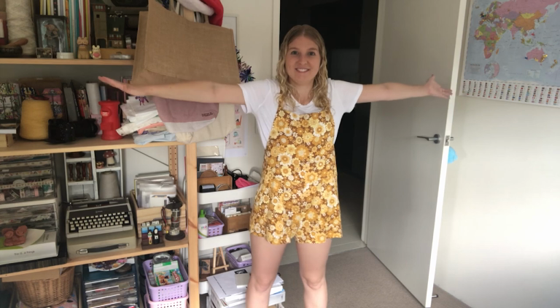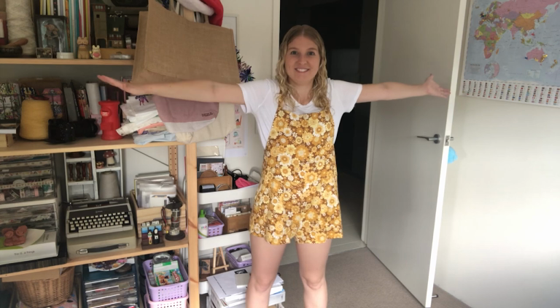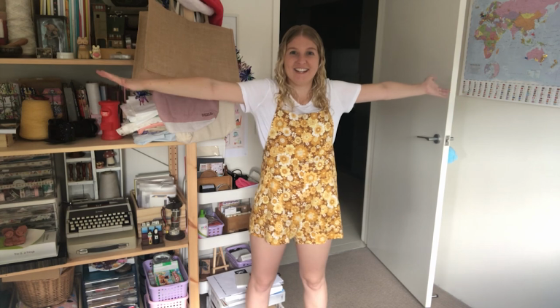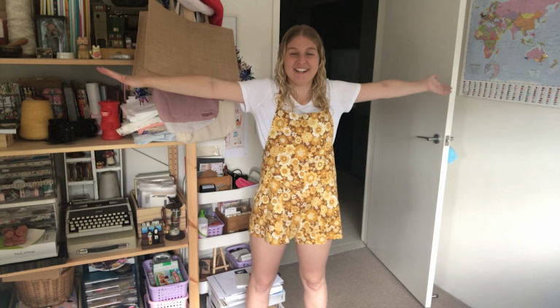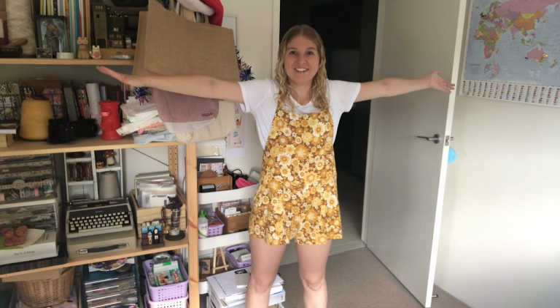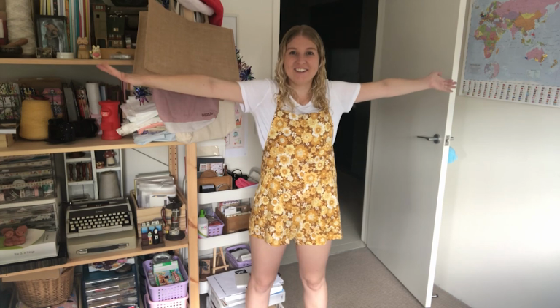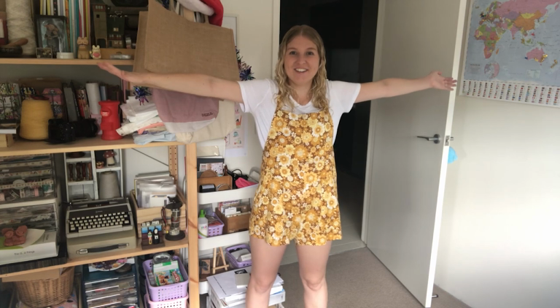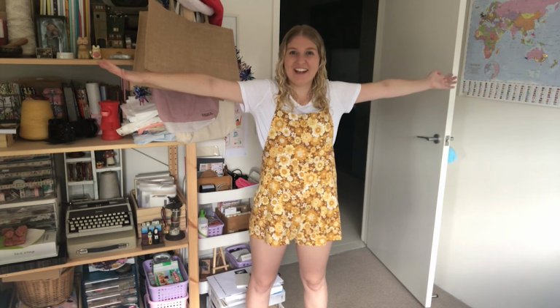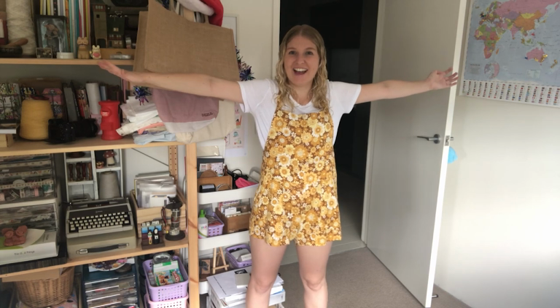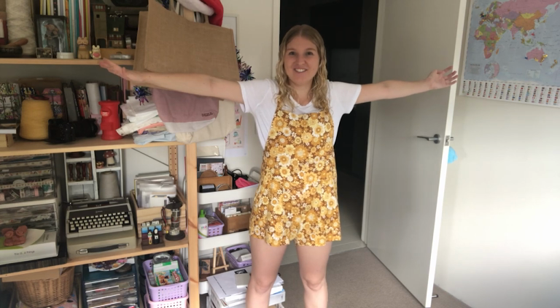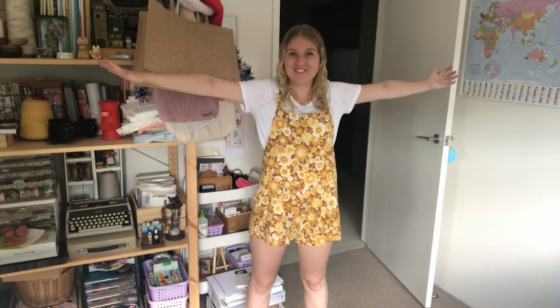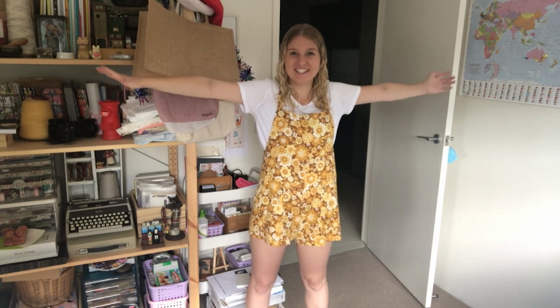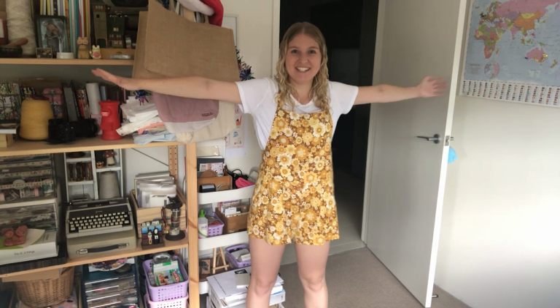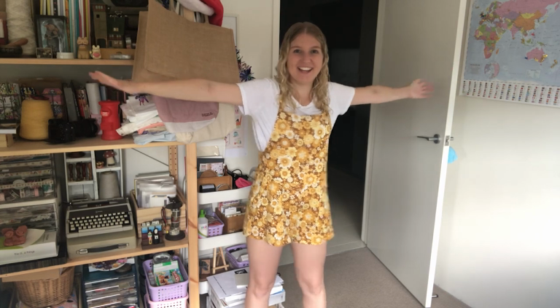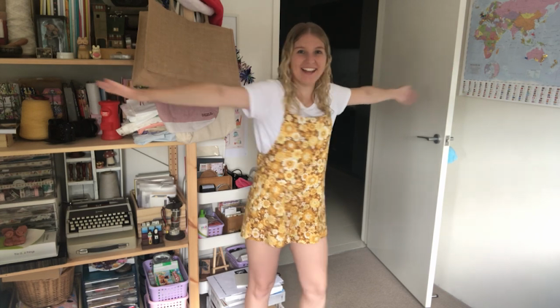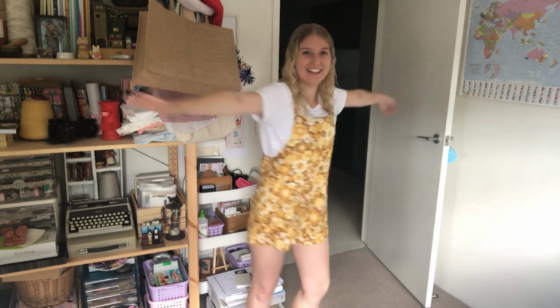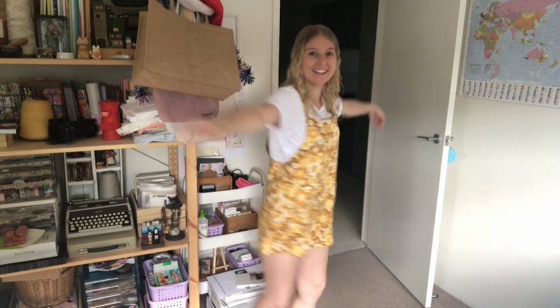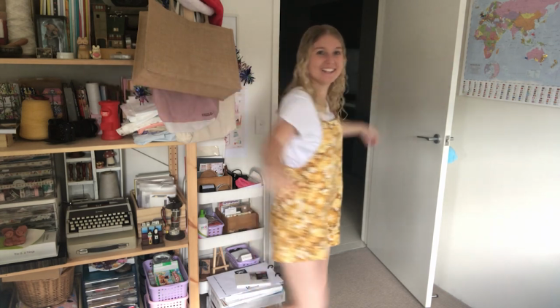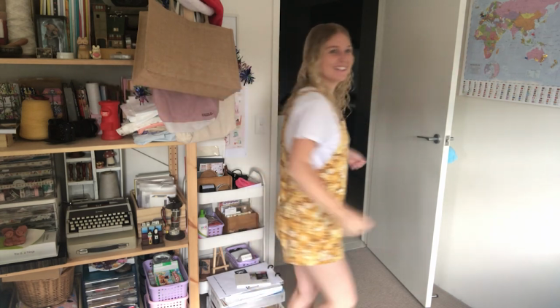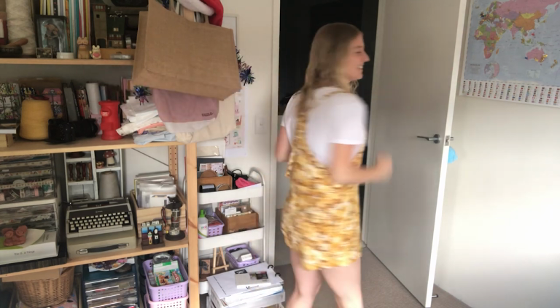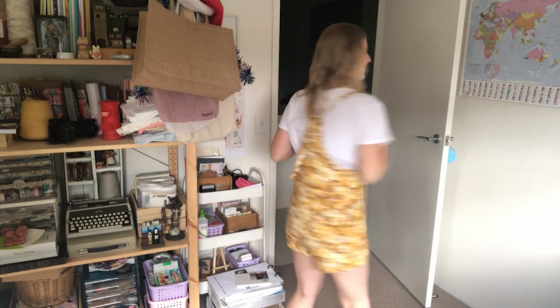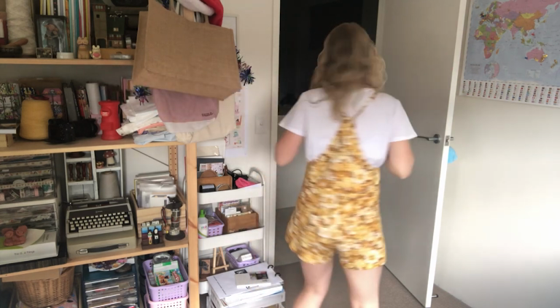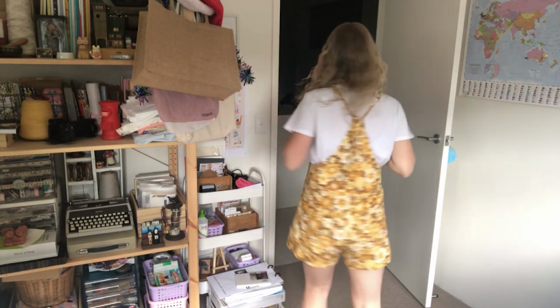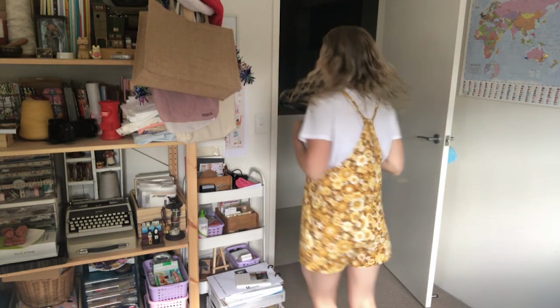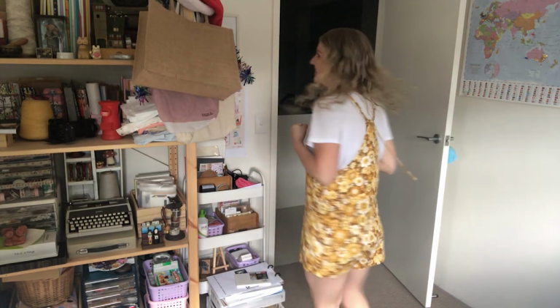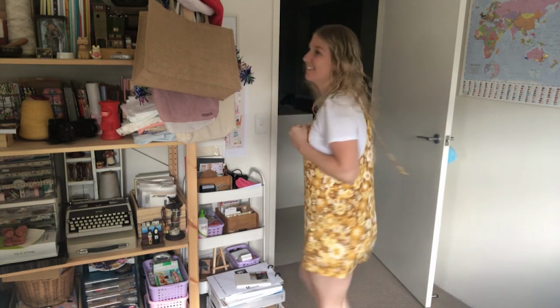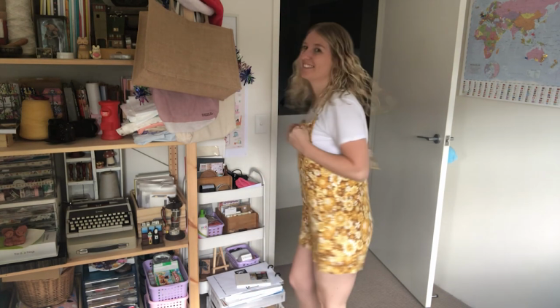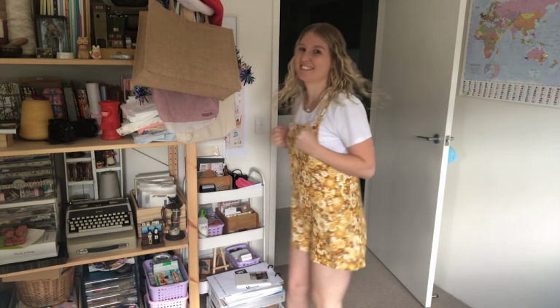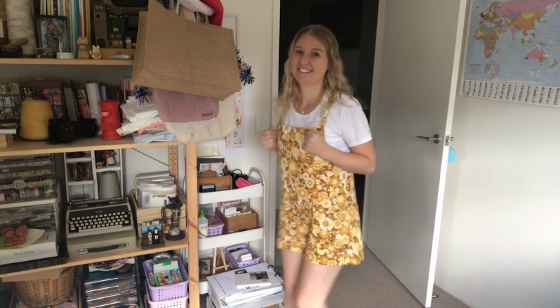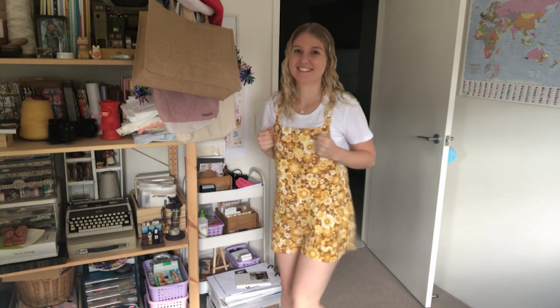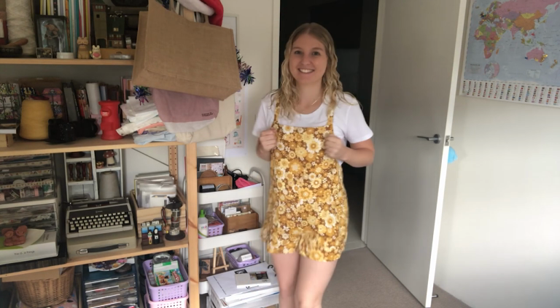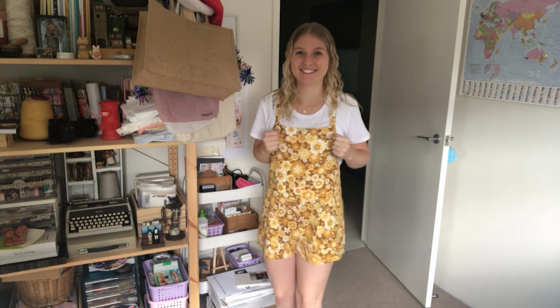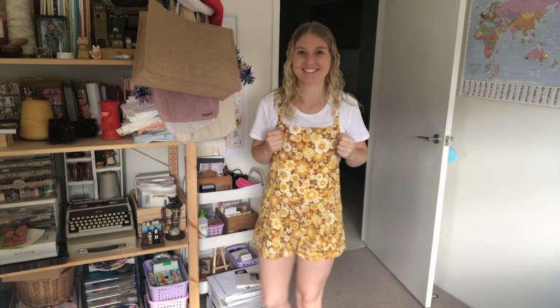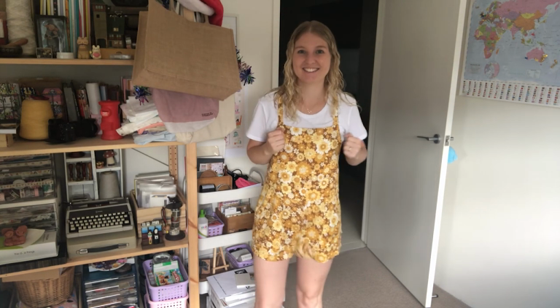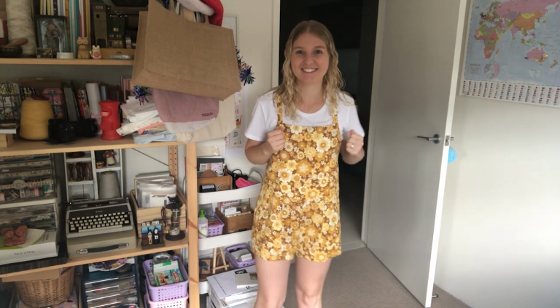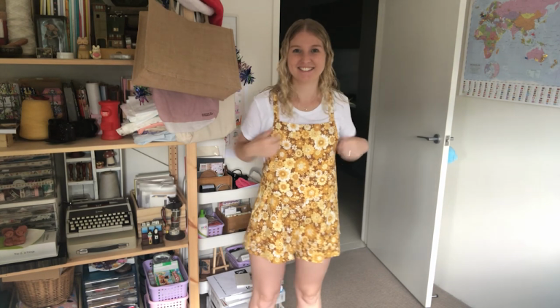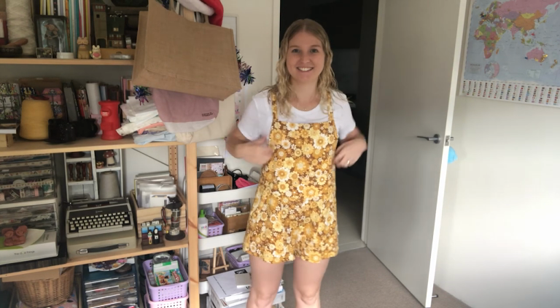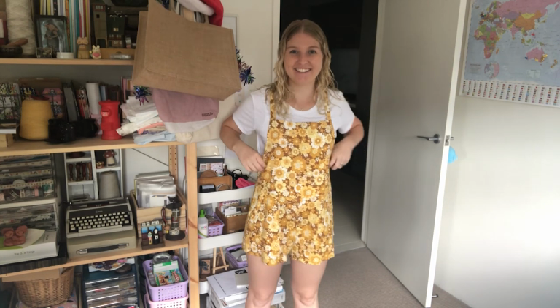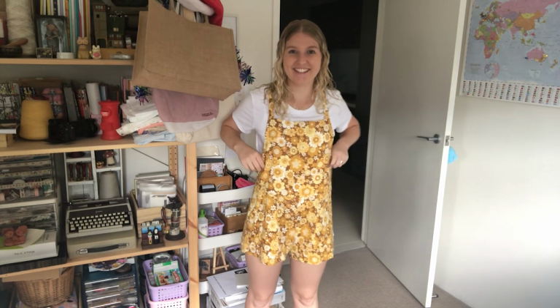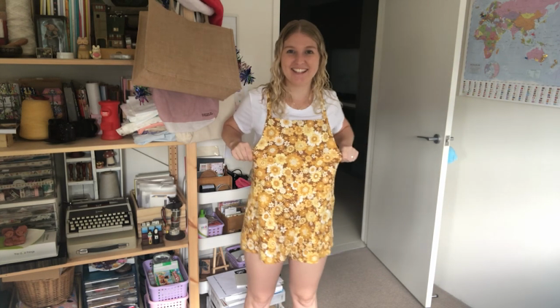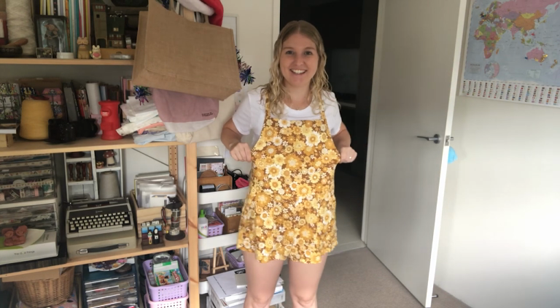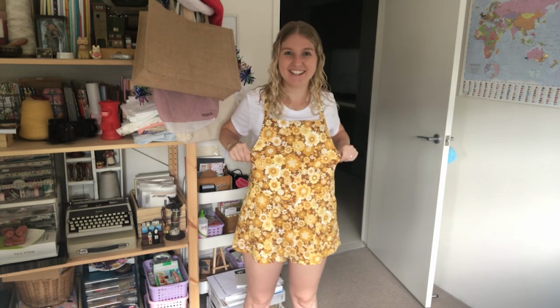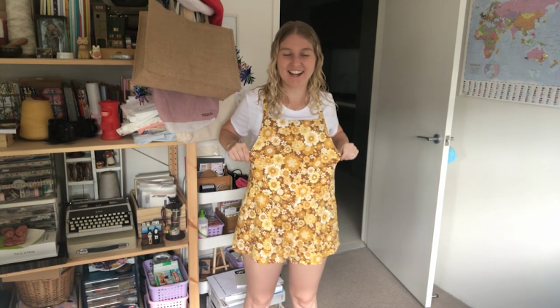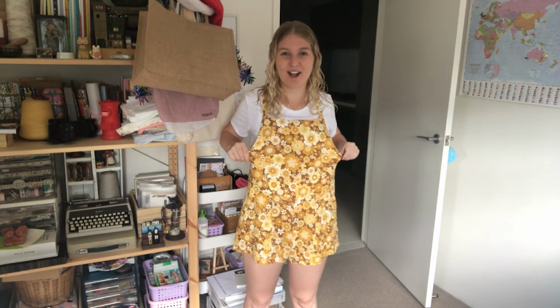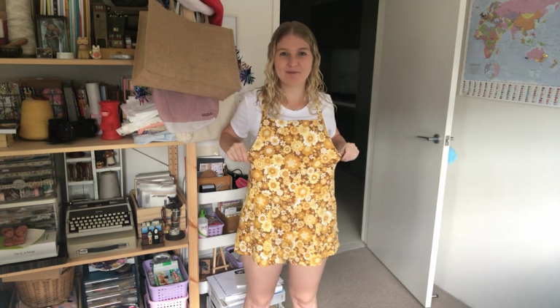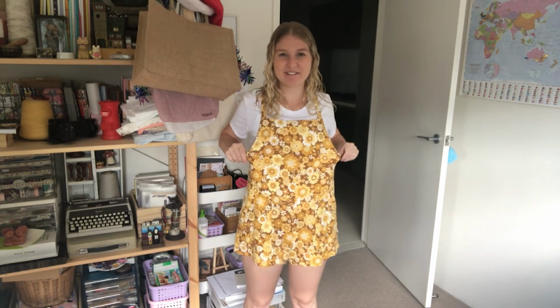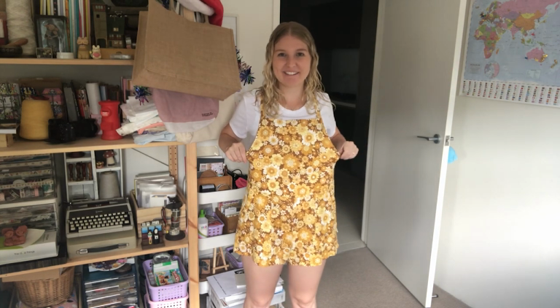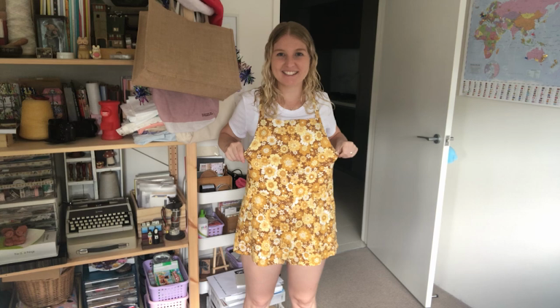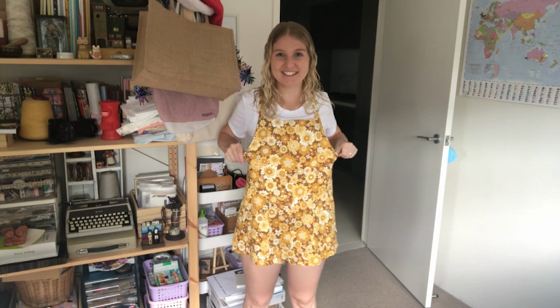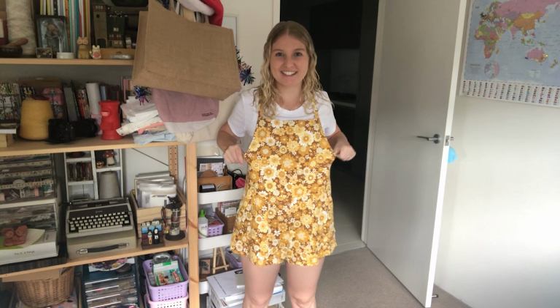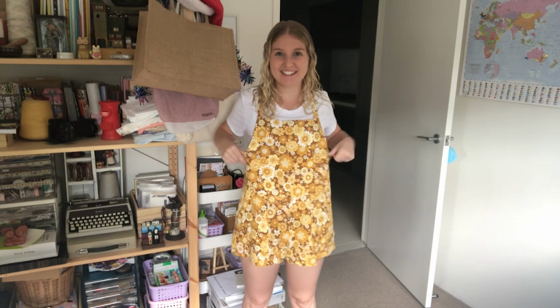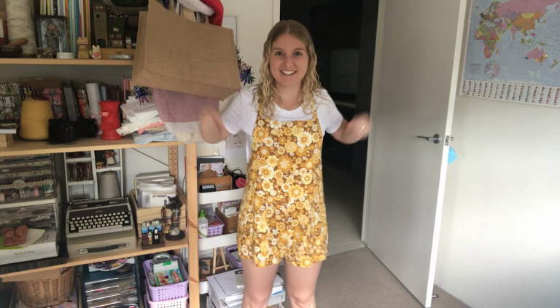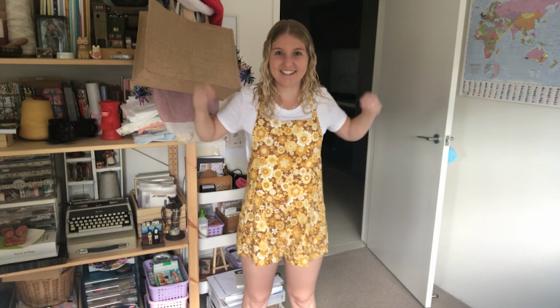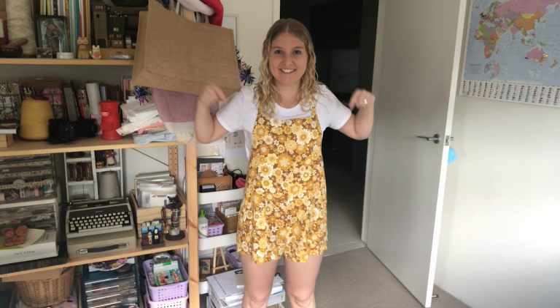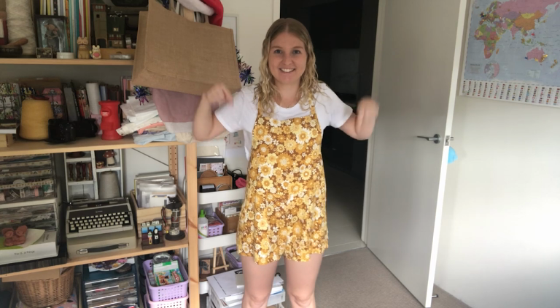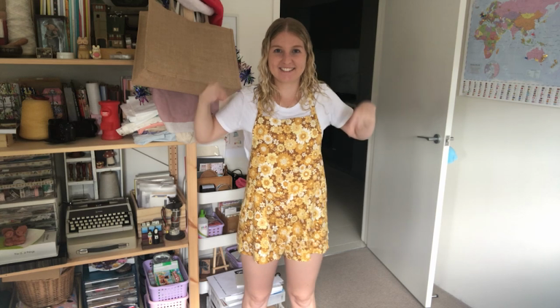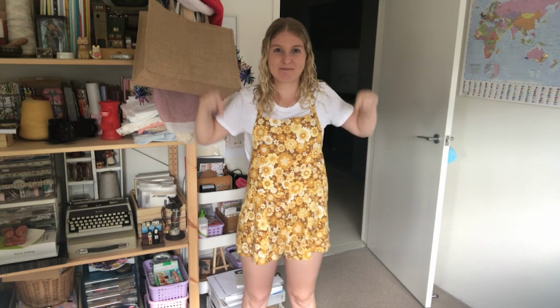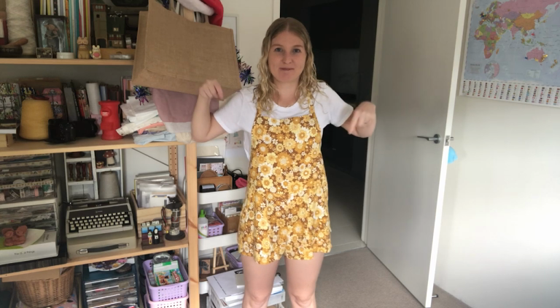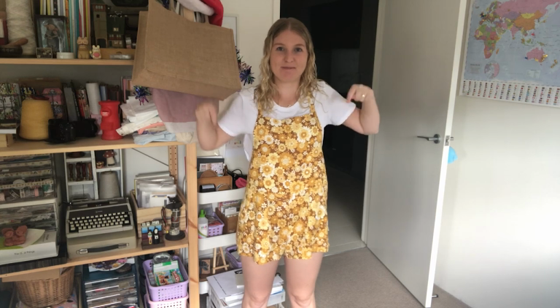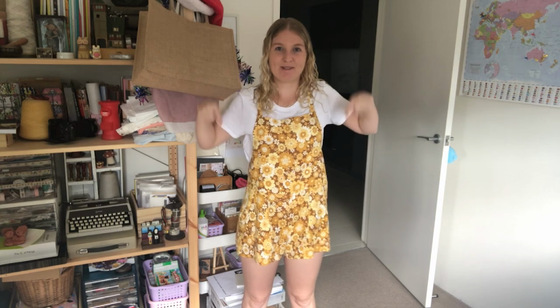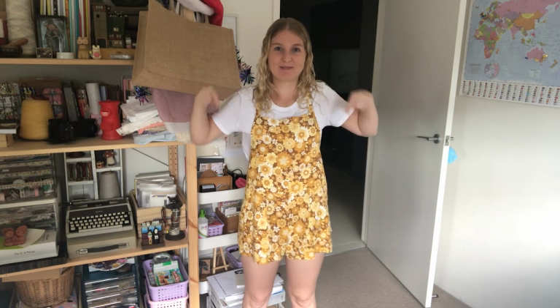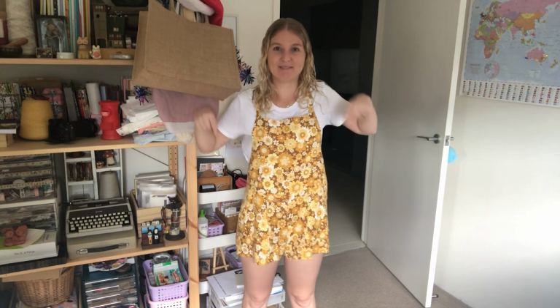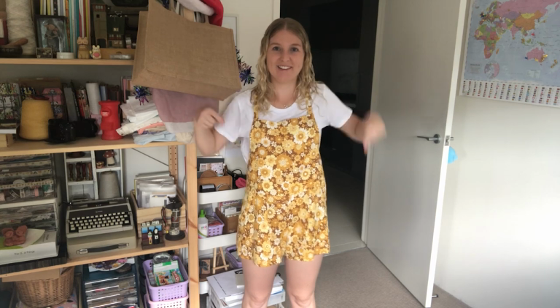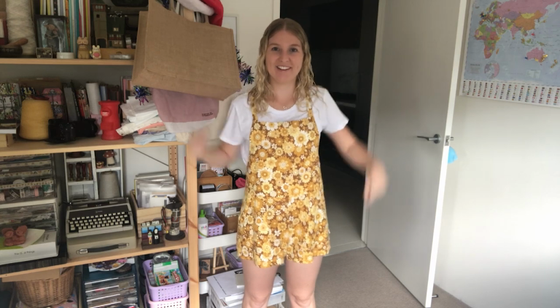I got a new outfit today. Do you like it? I'm going to link it in the description box below.